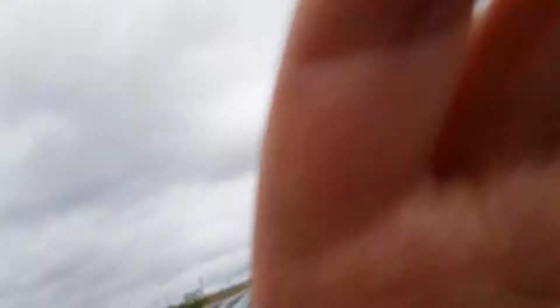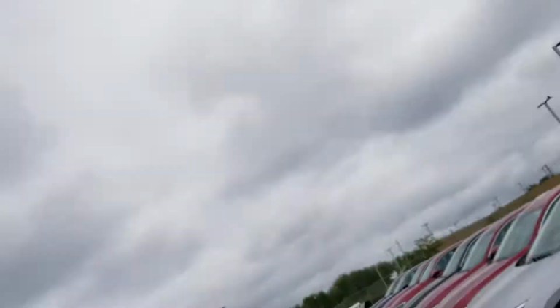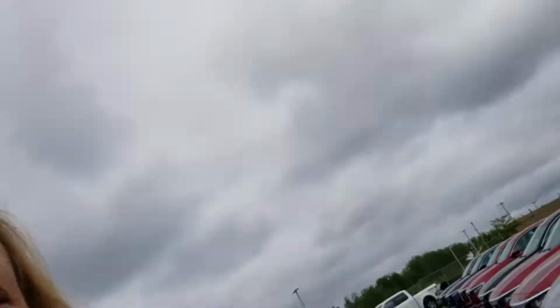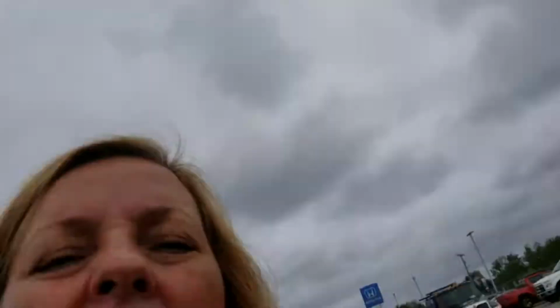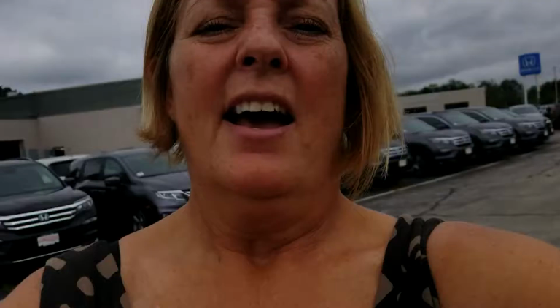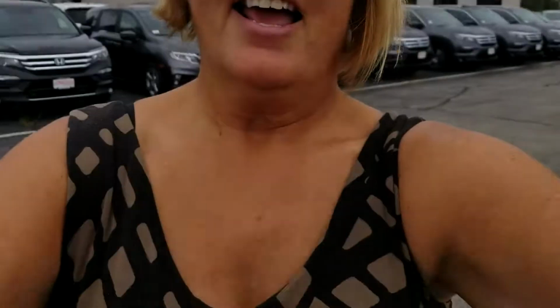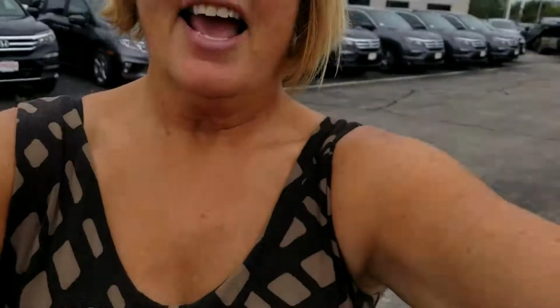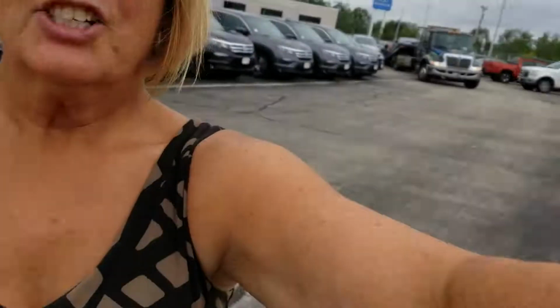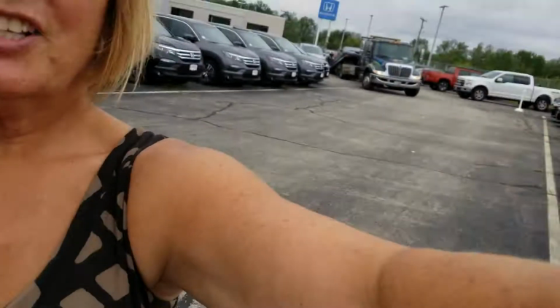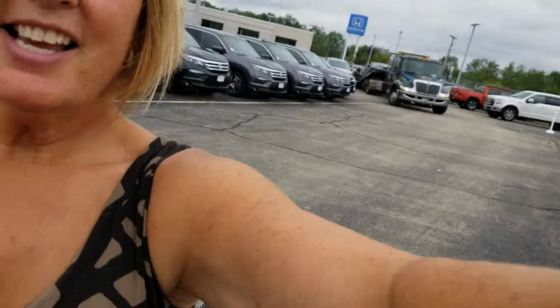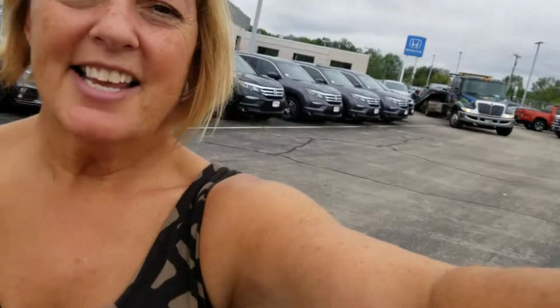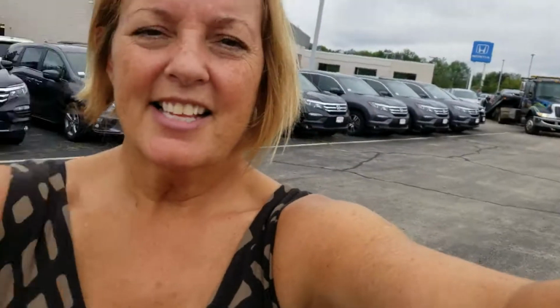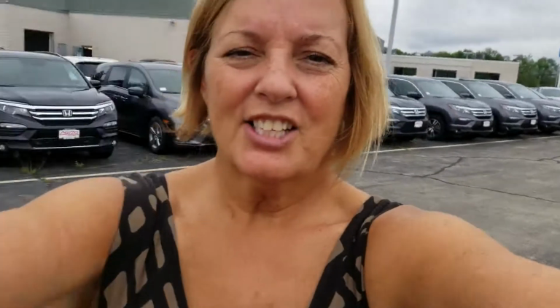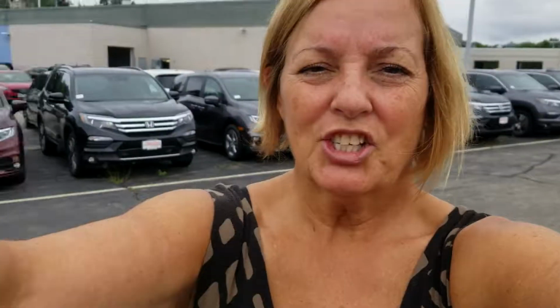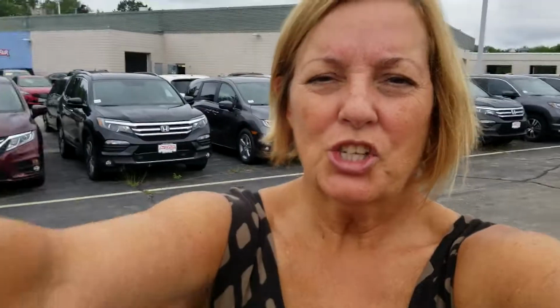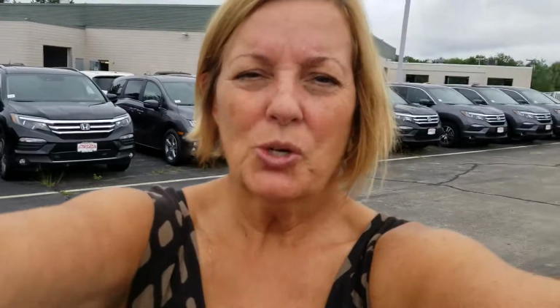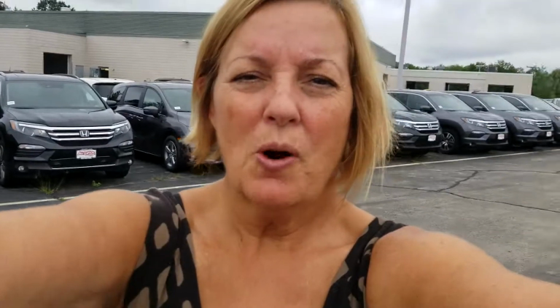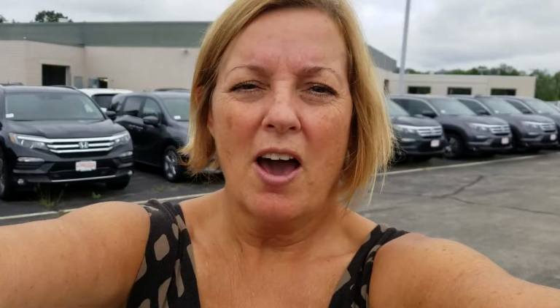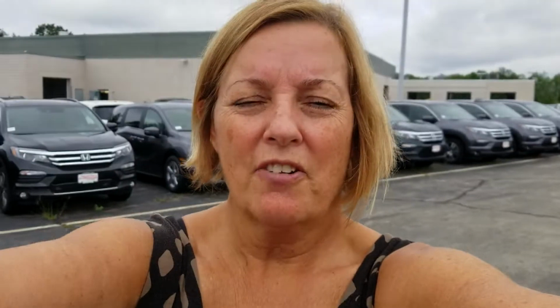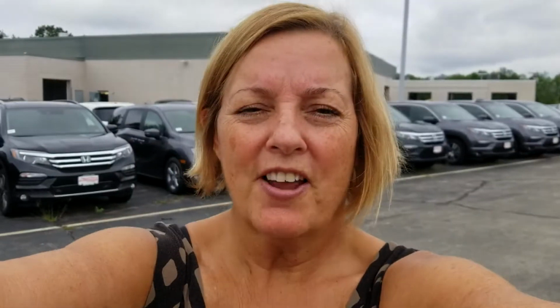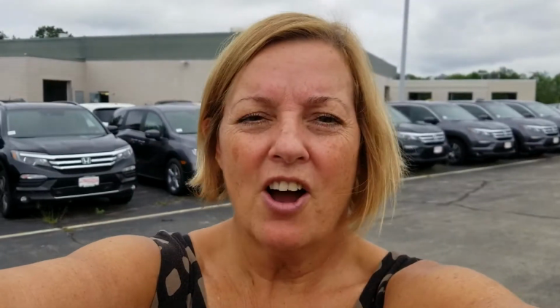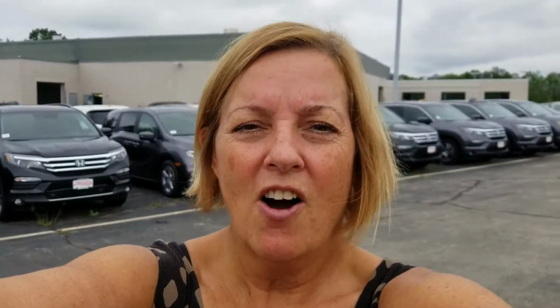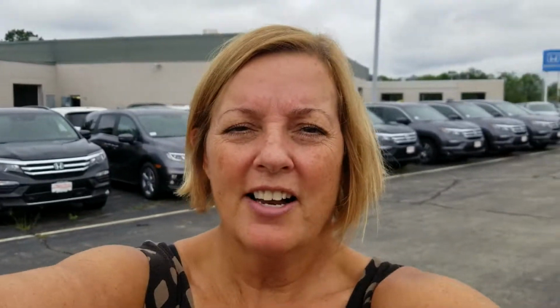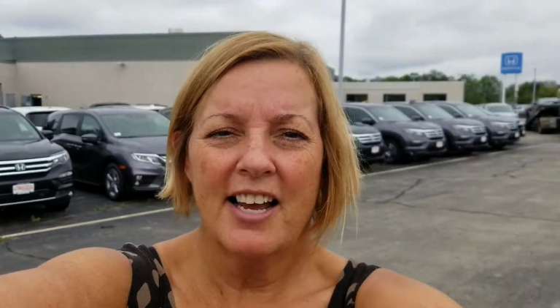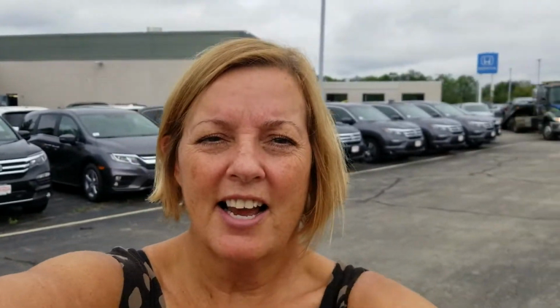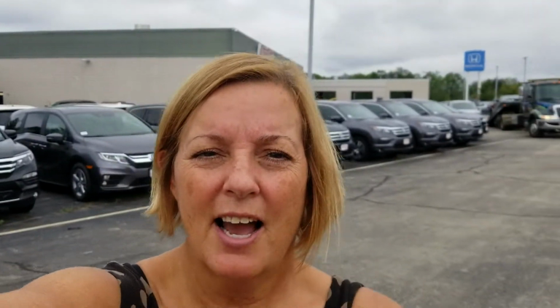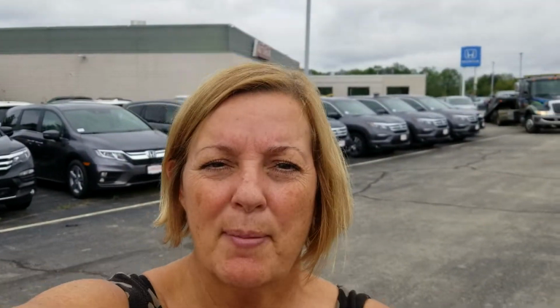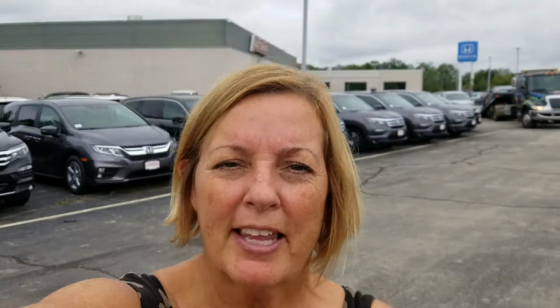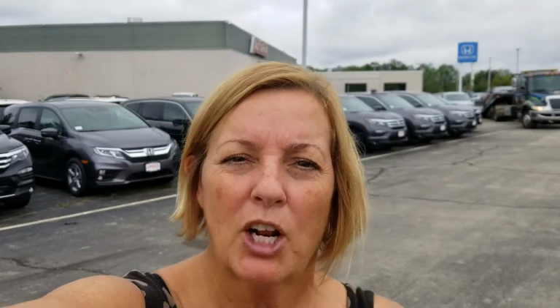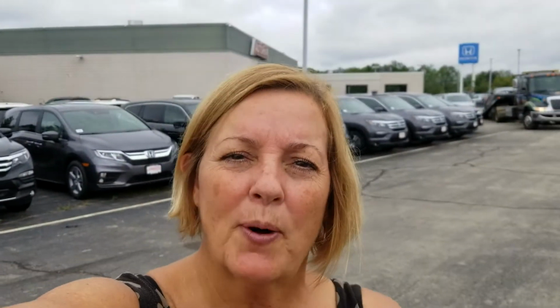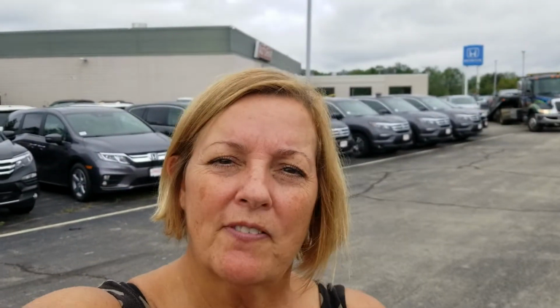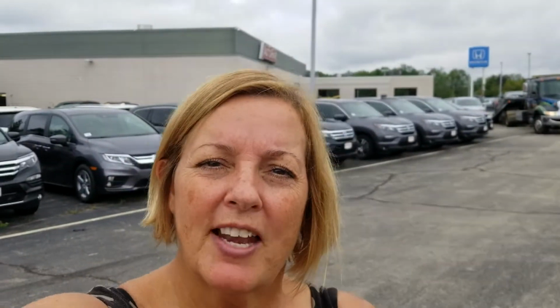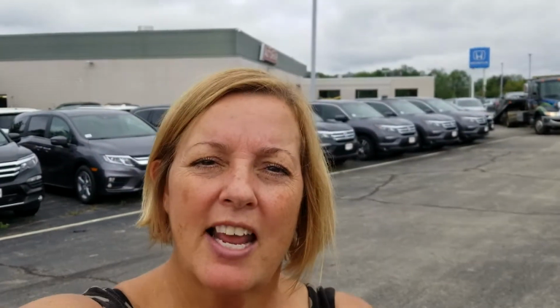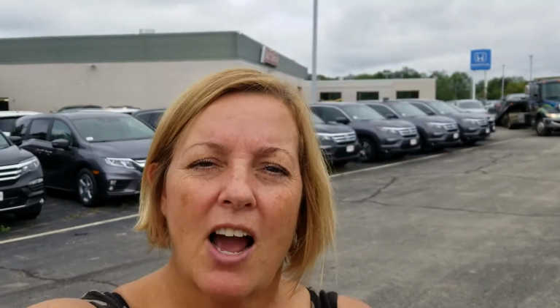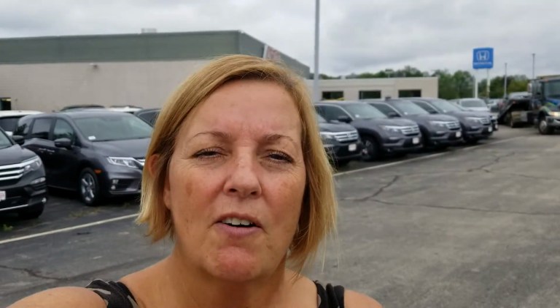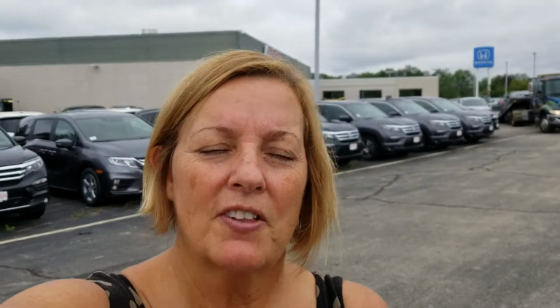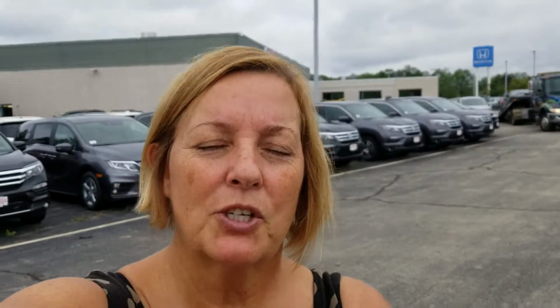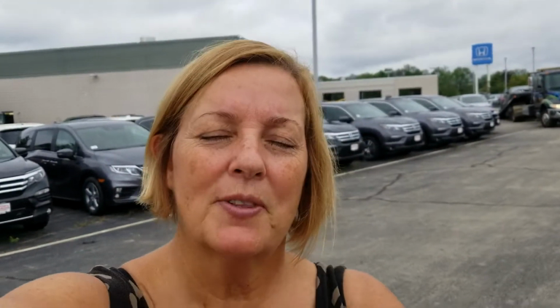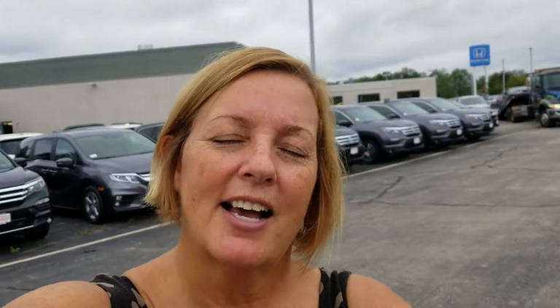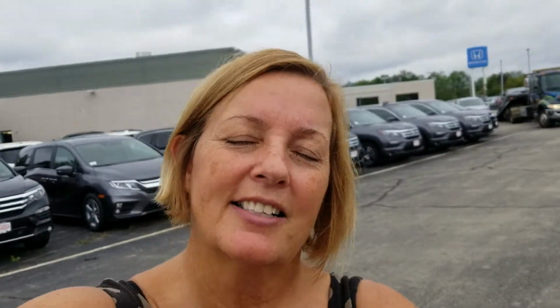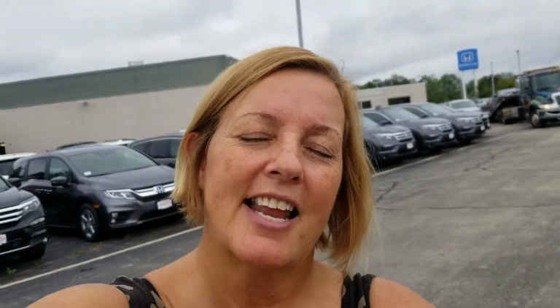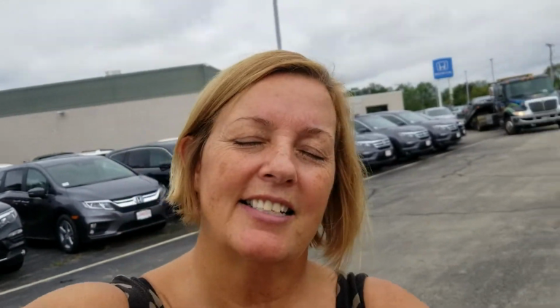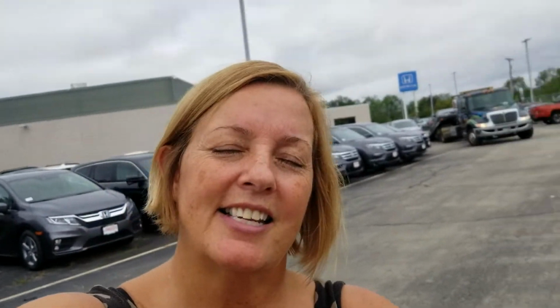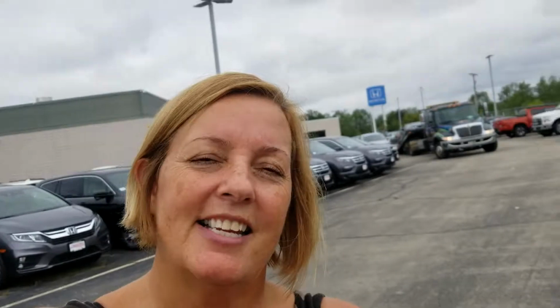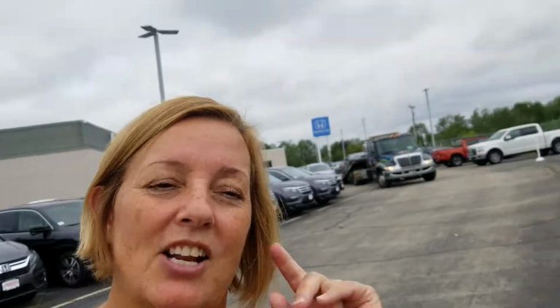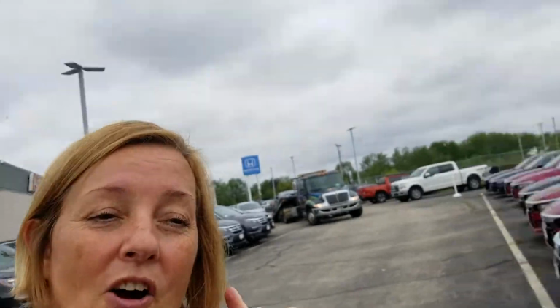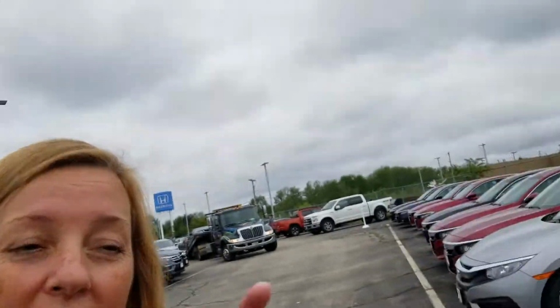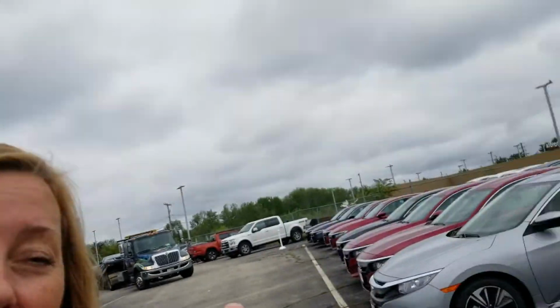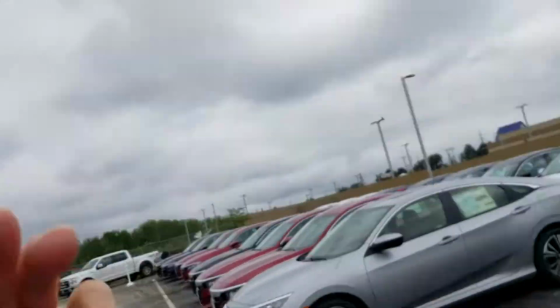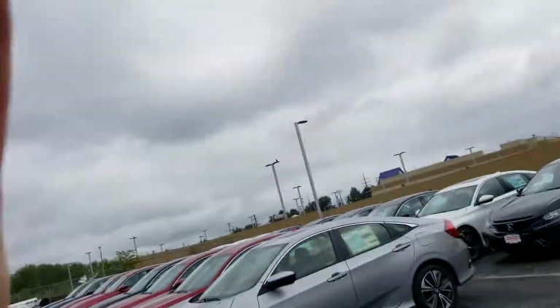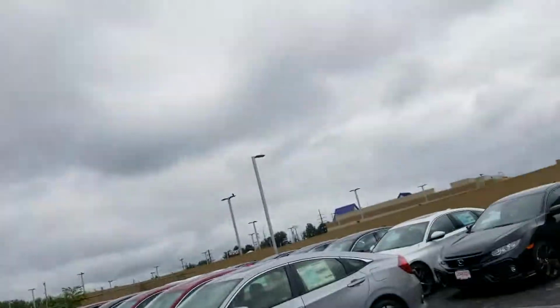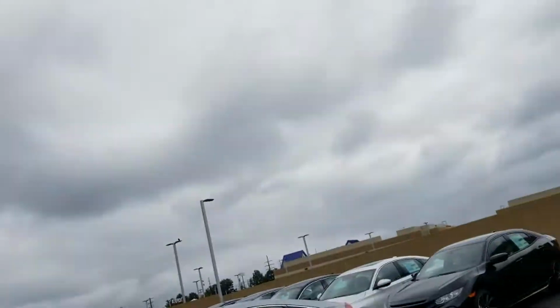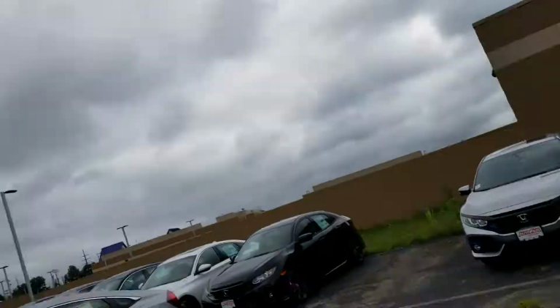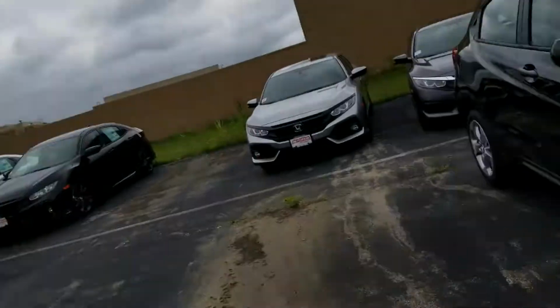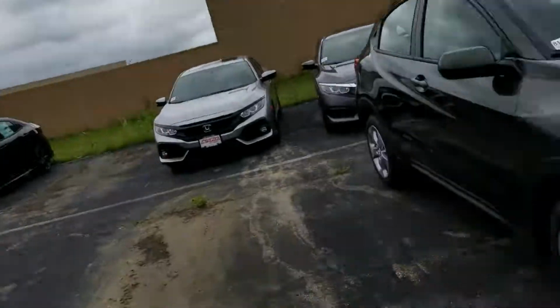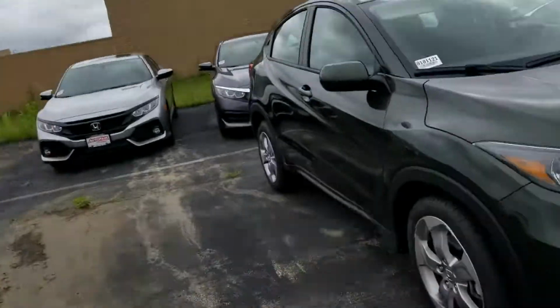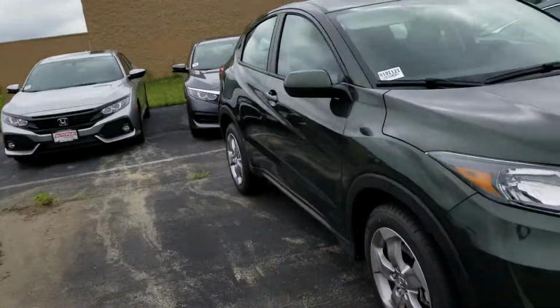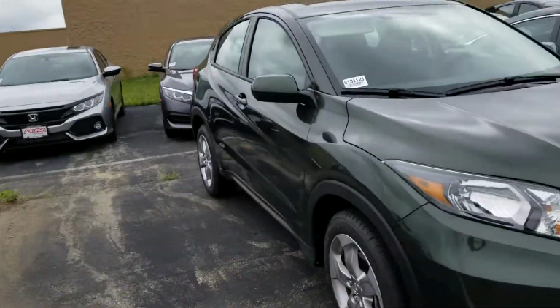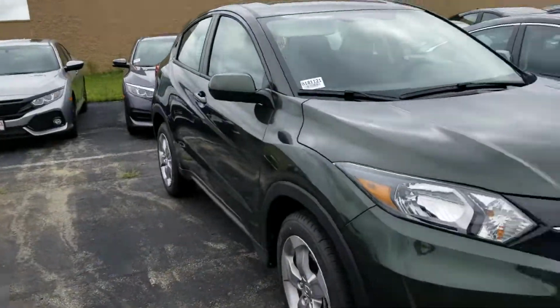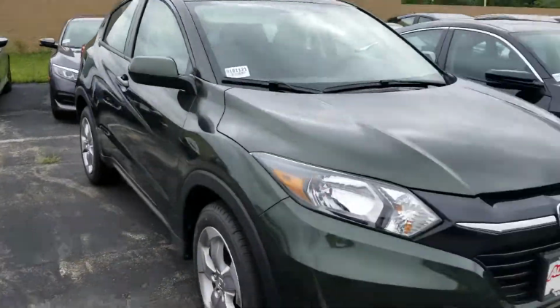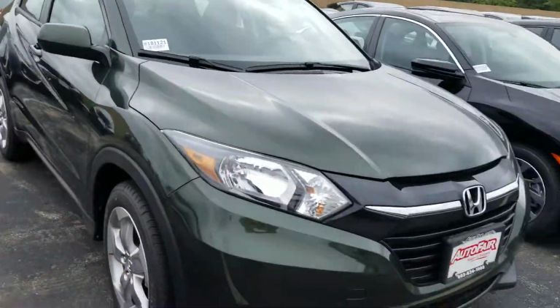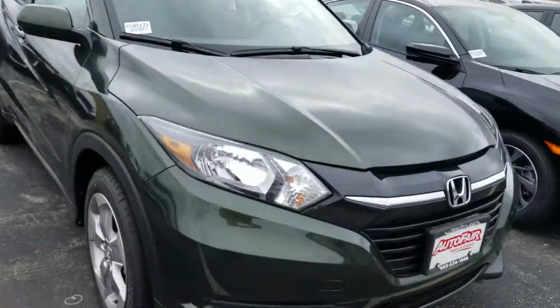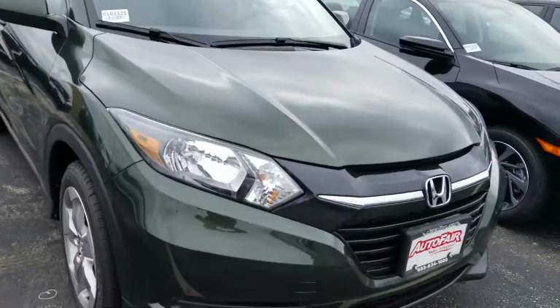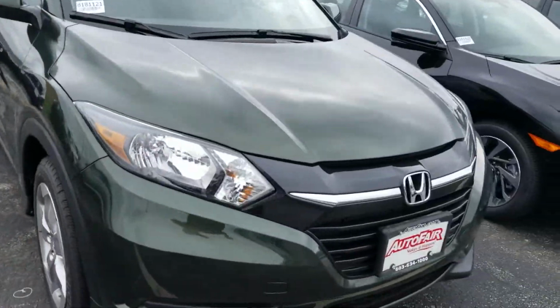Hi Ashley, this is Sue. I'm making a quick video of the 2018 Honda HR-V. Here it is.